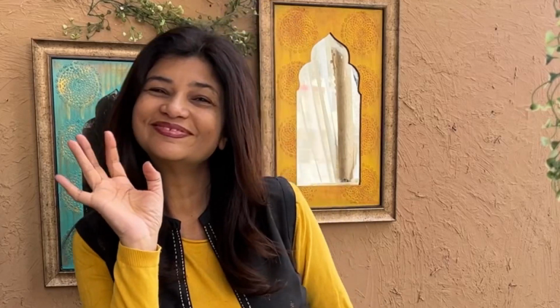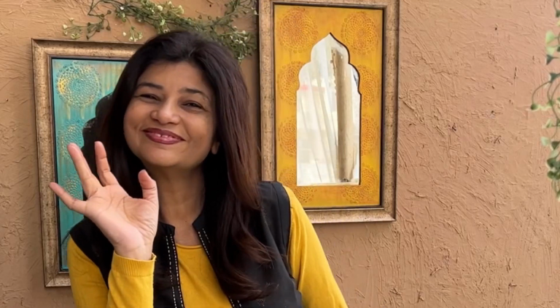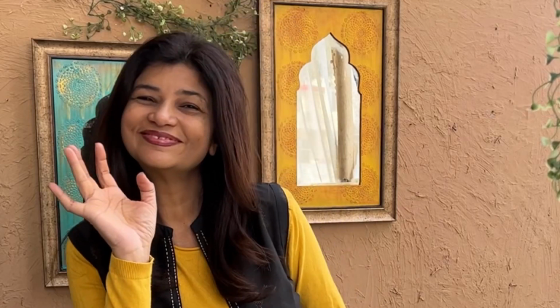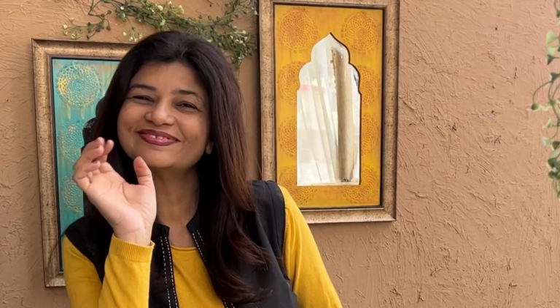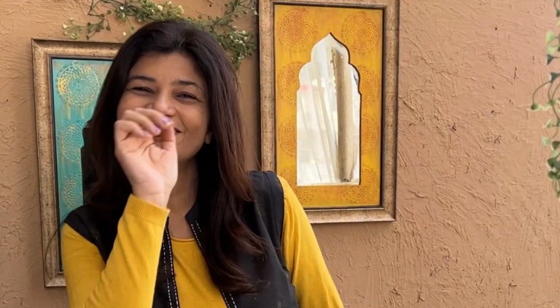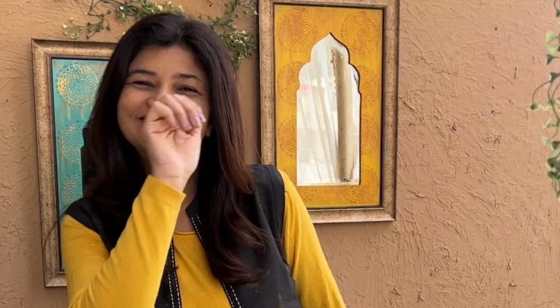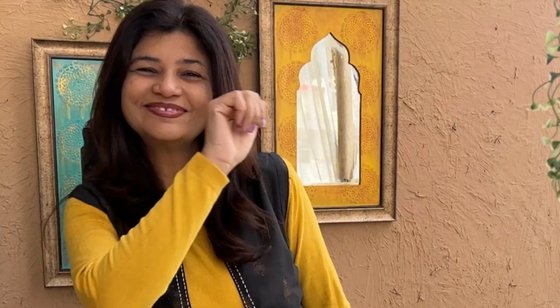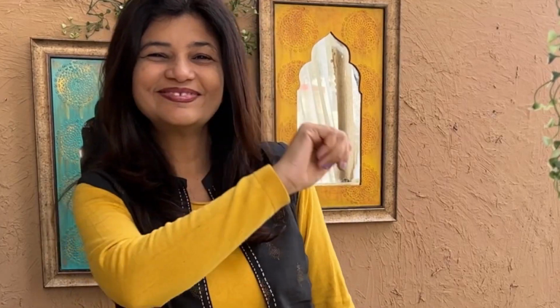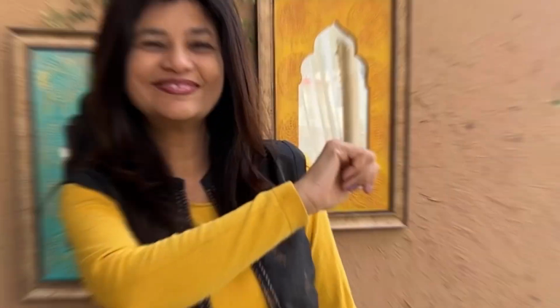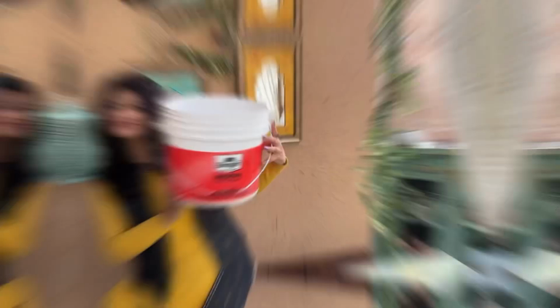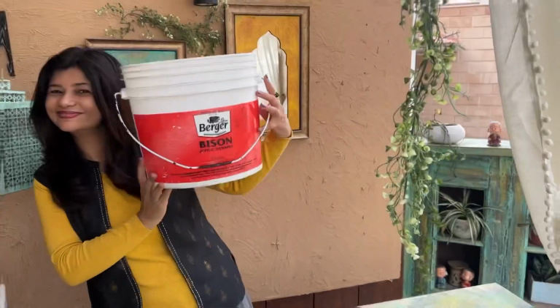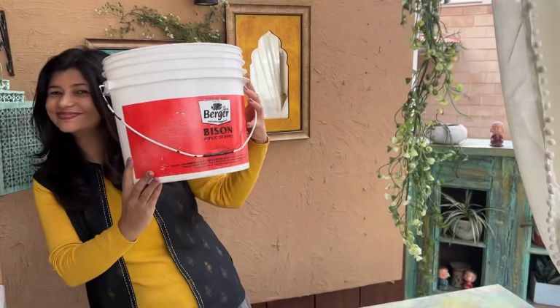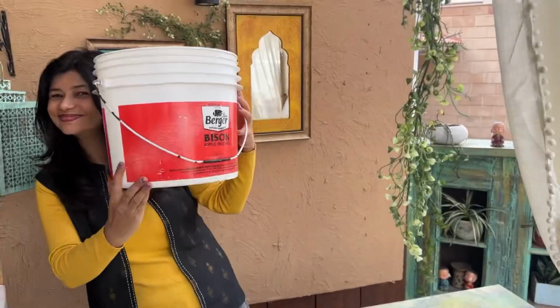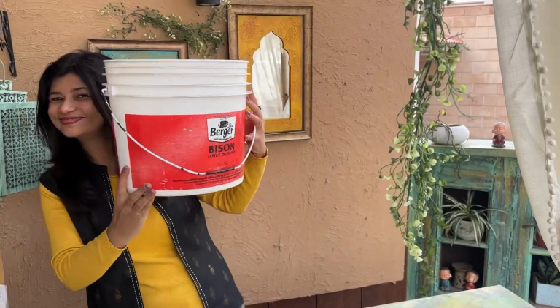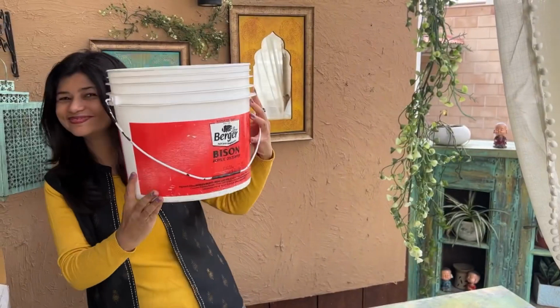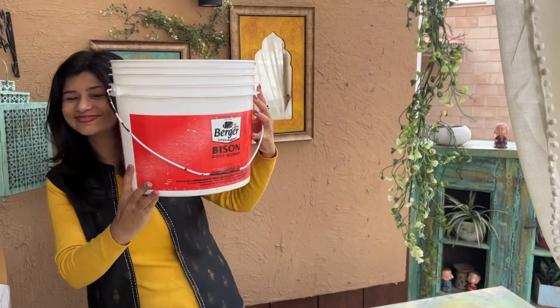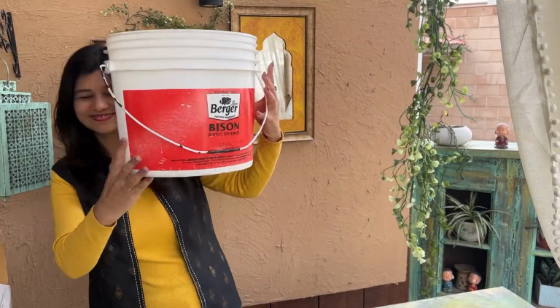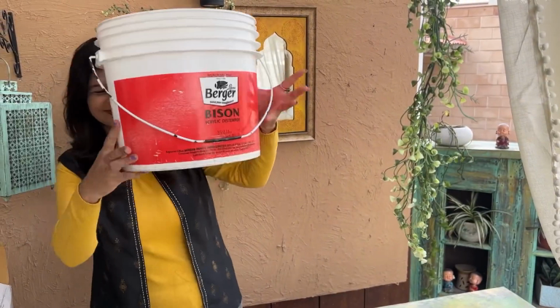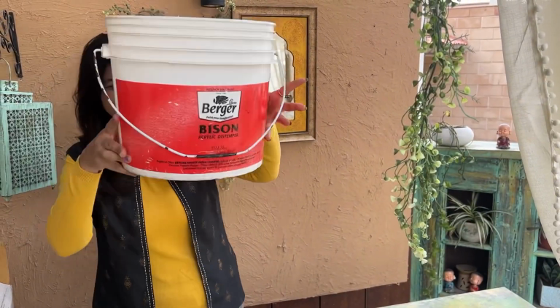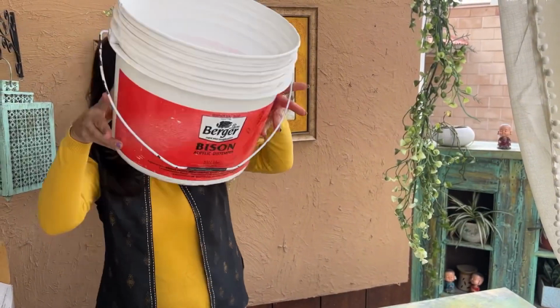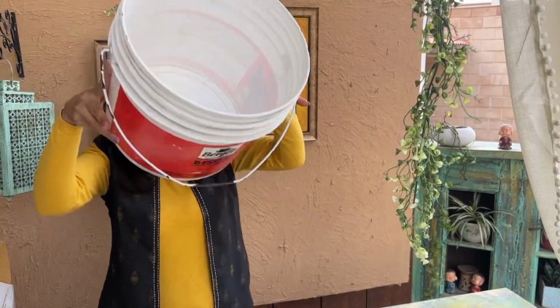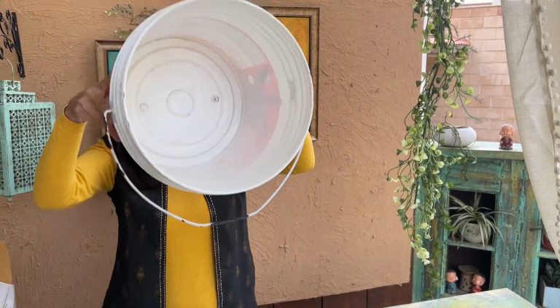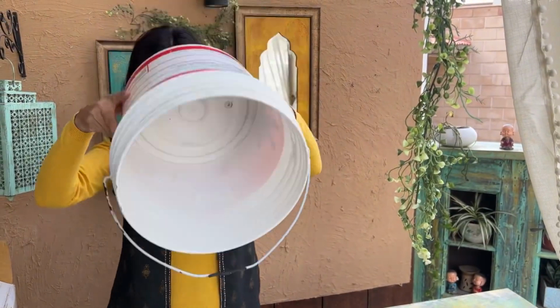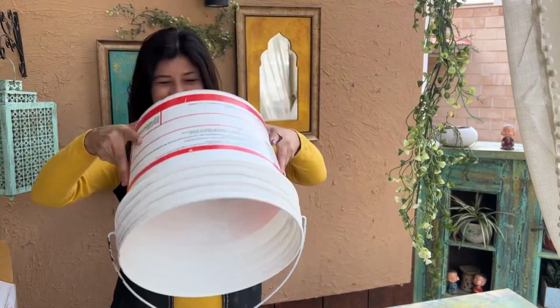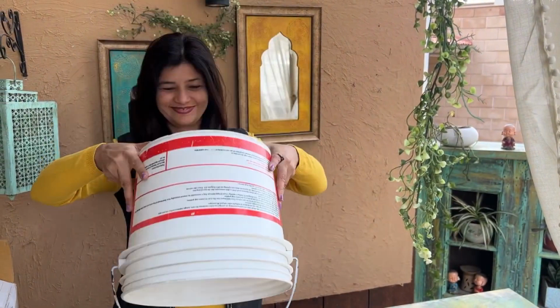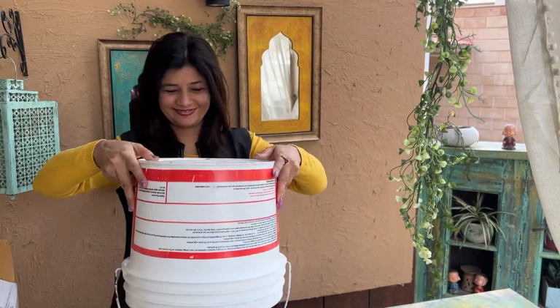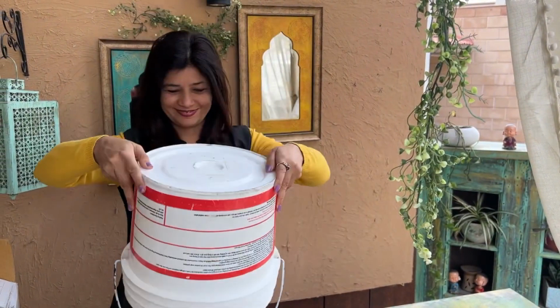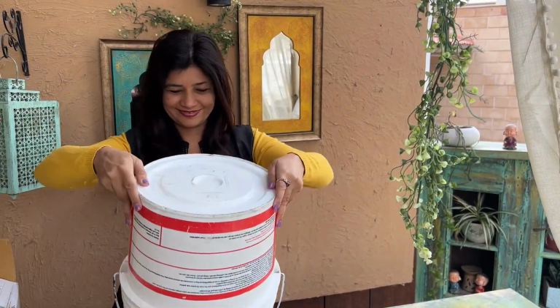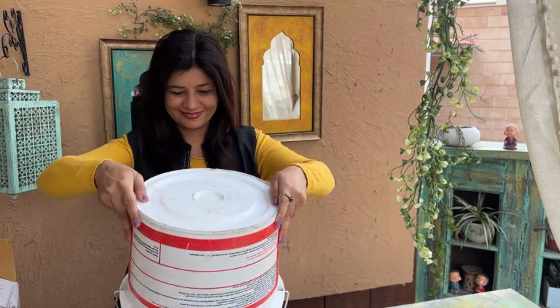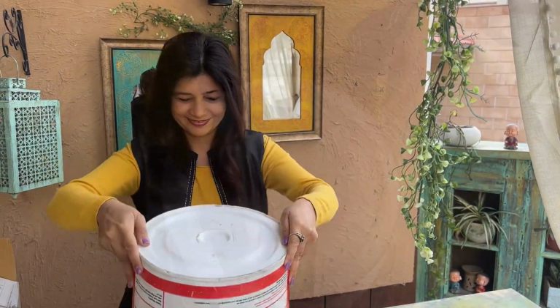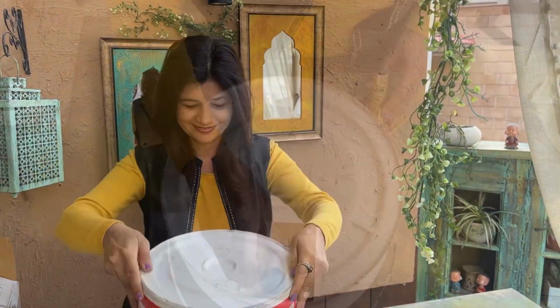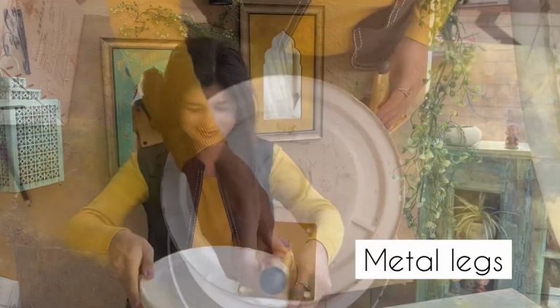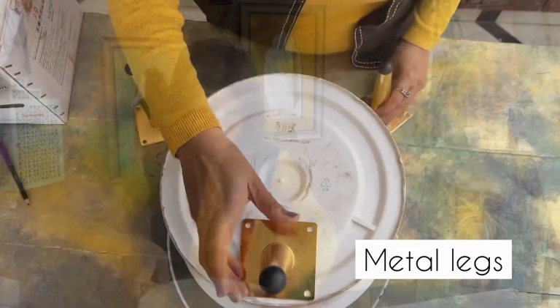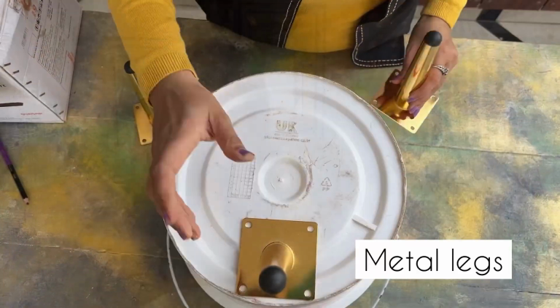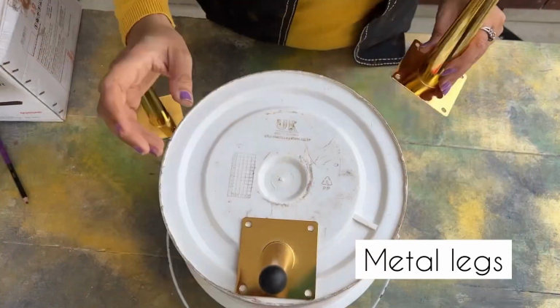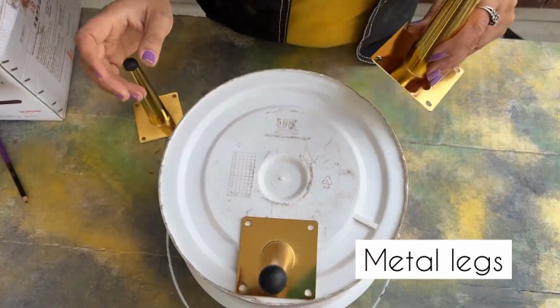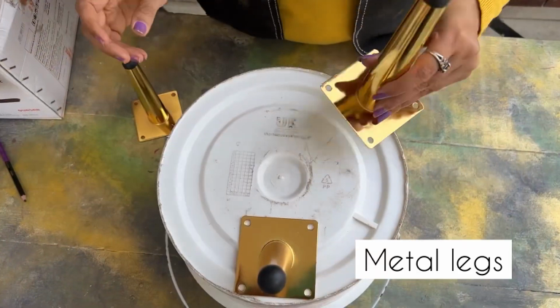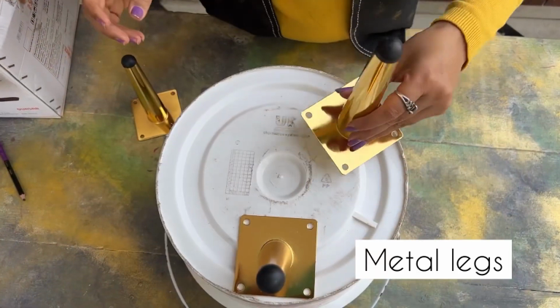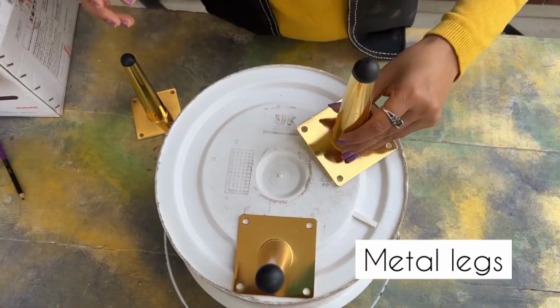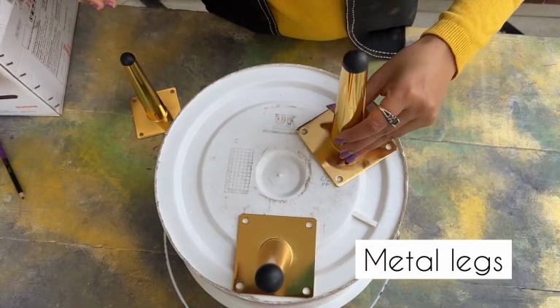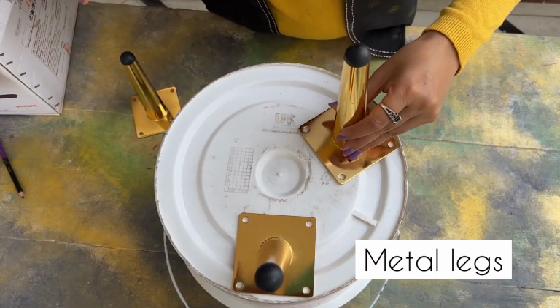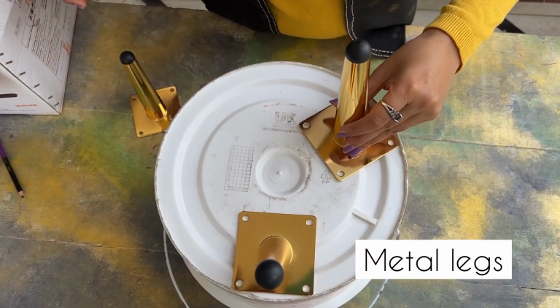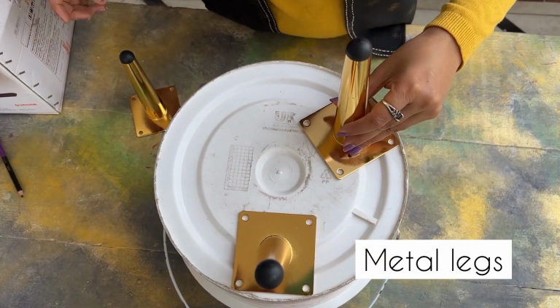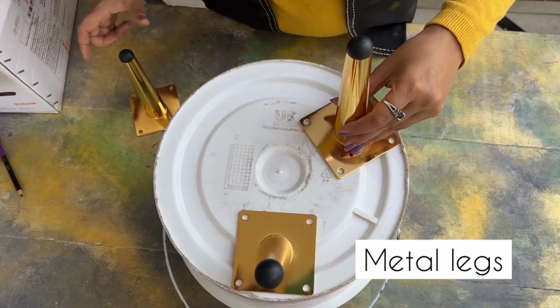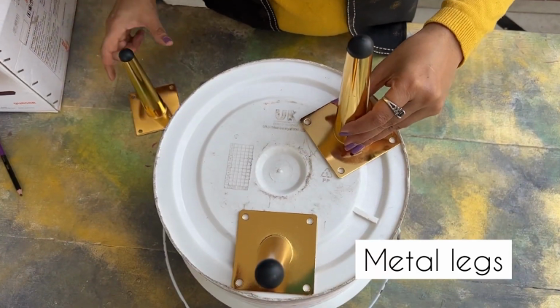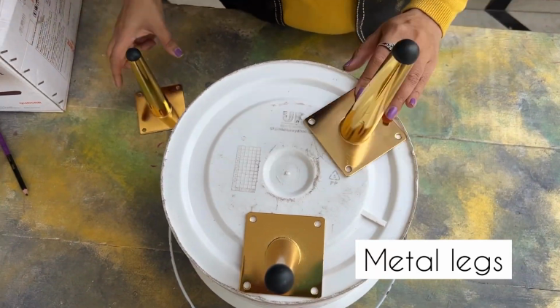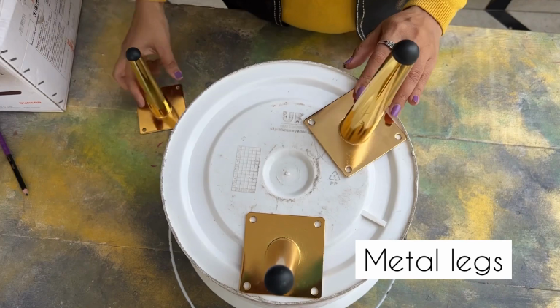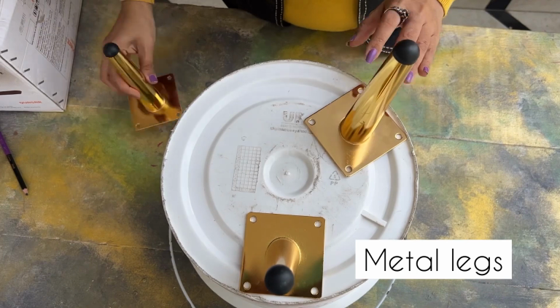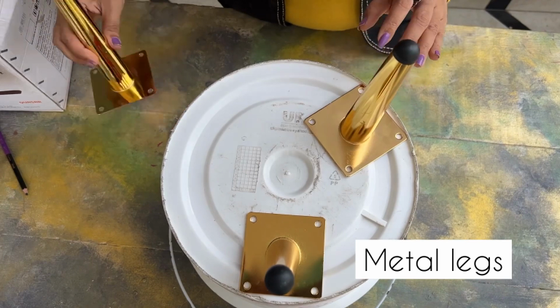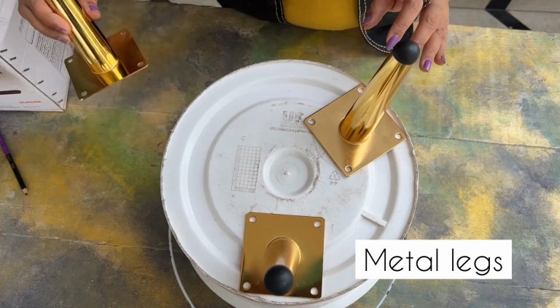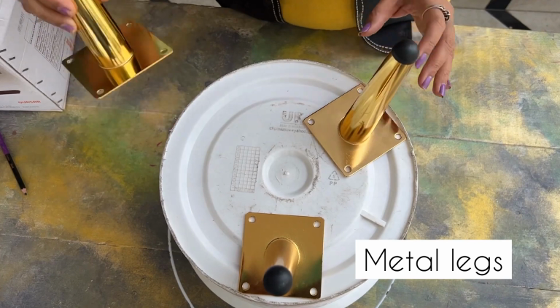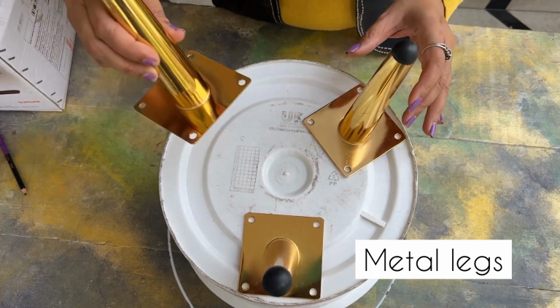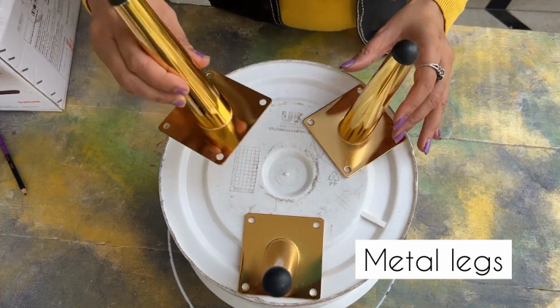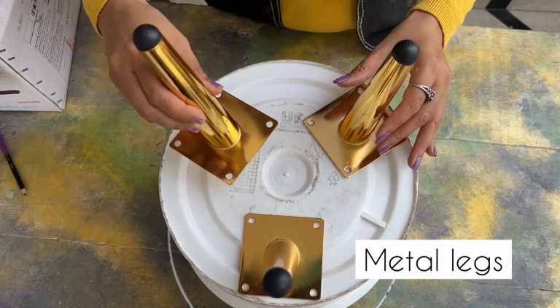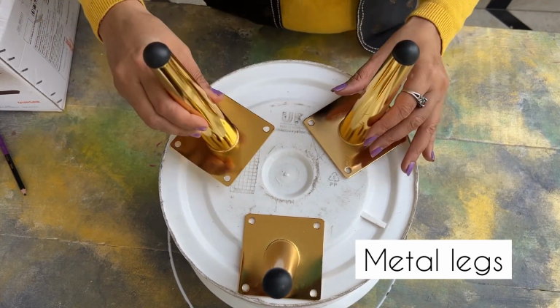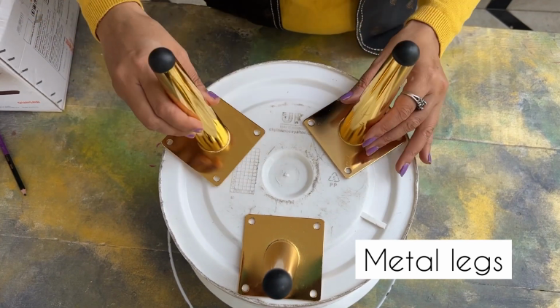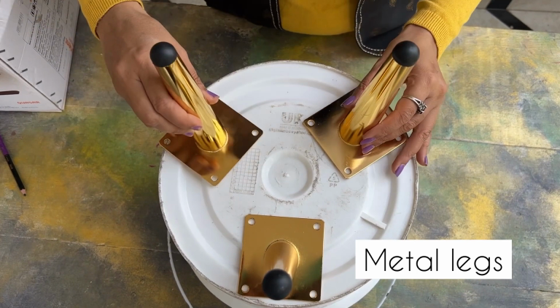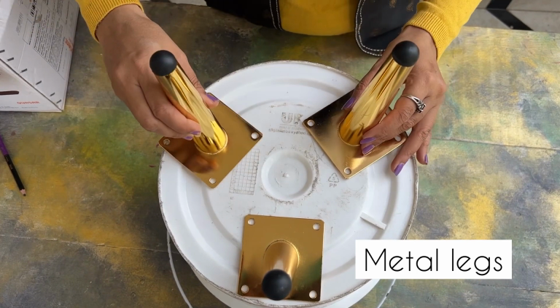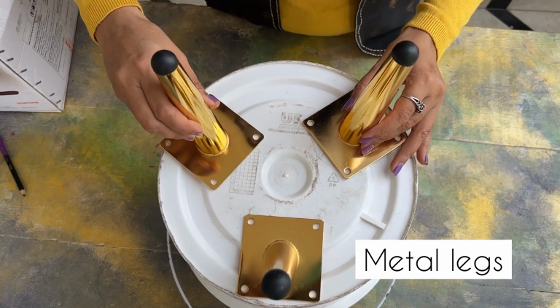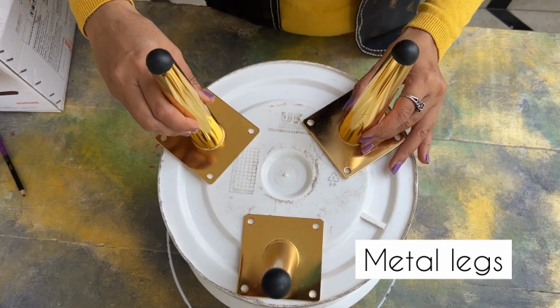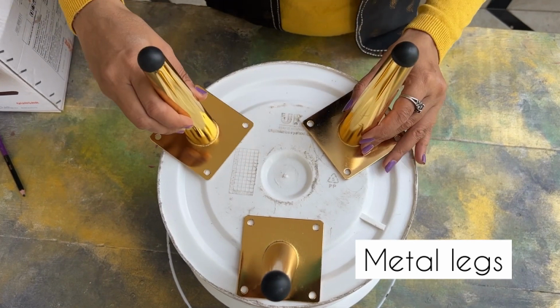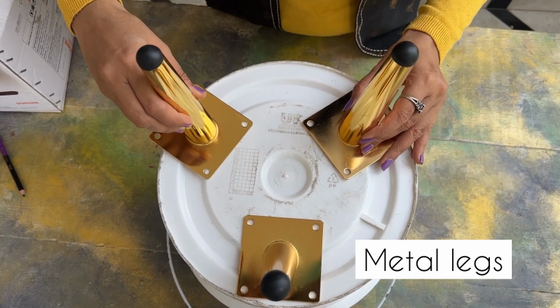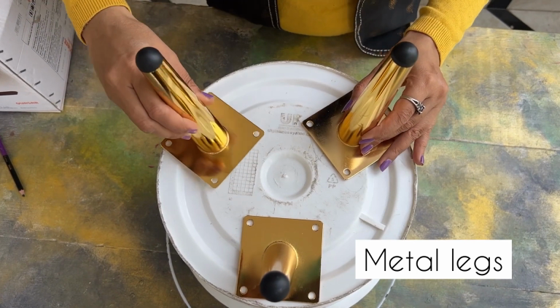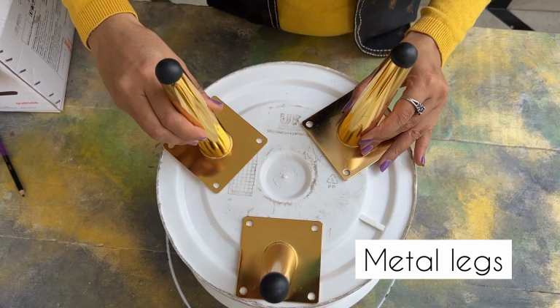Hi everyone, let's repurpose this paint bucket today. To start with, let's give it a base with legs.